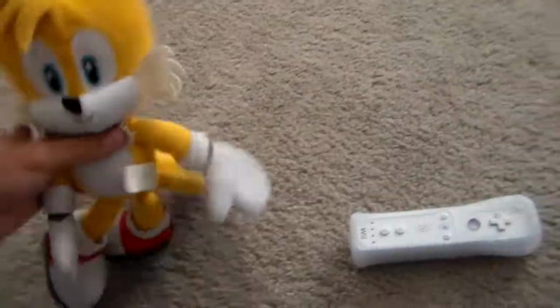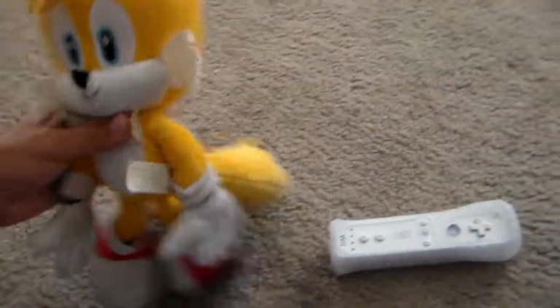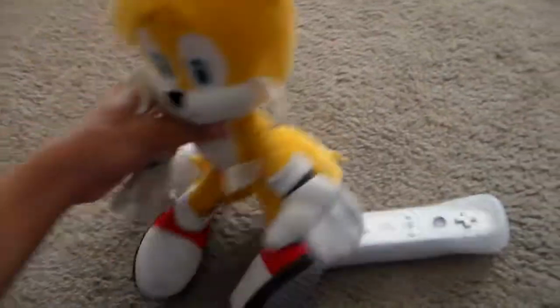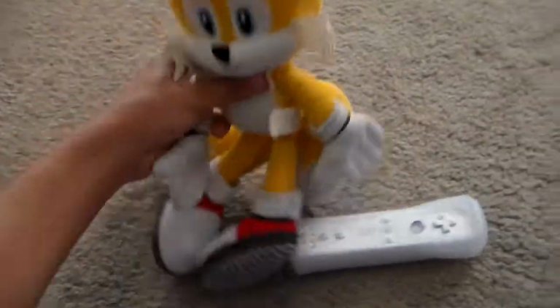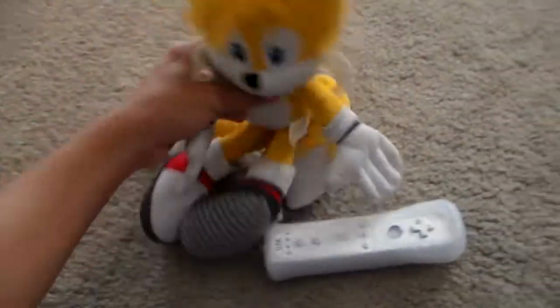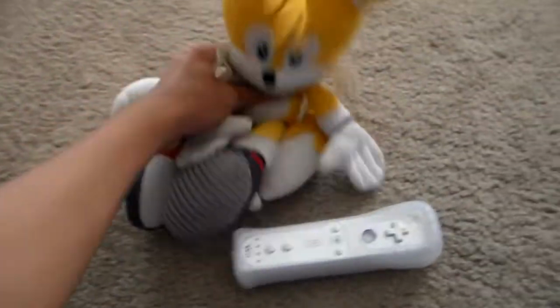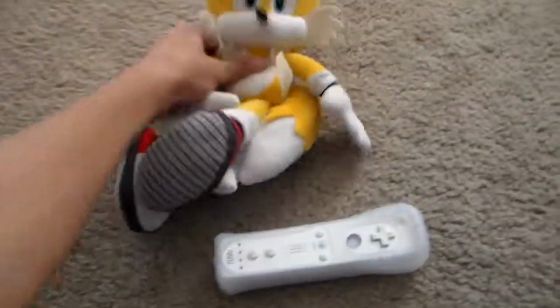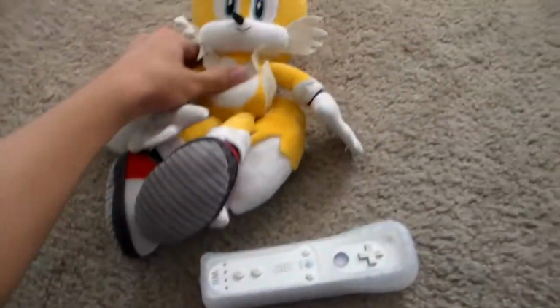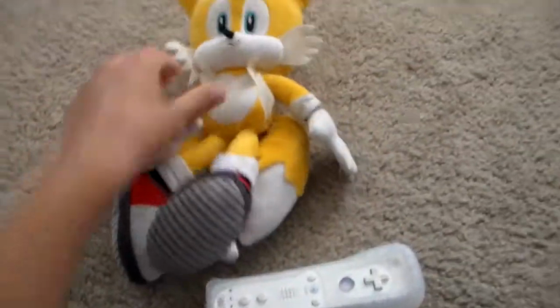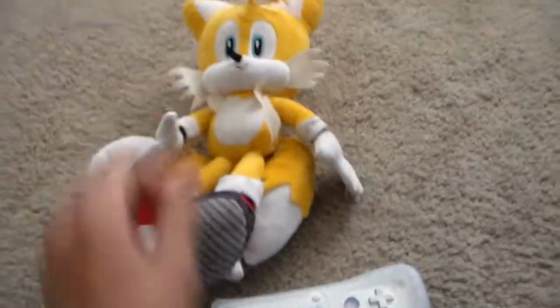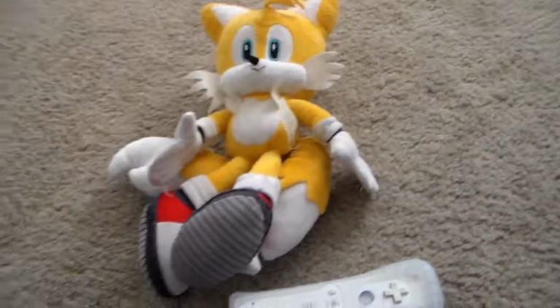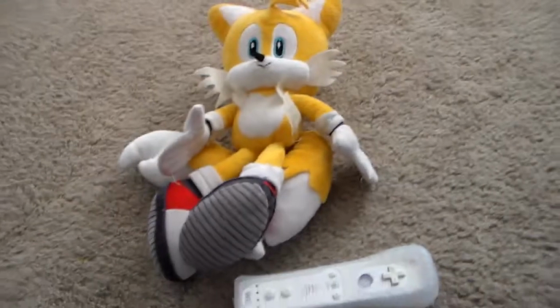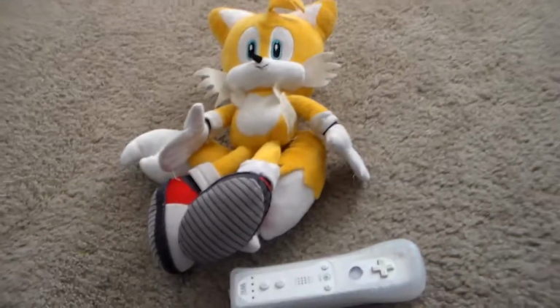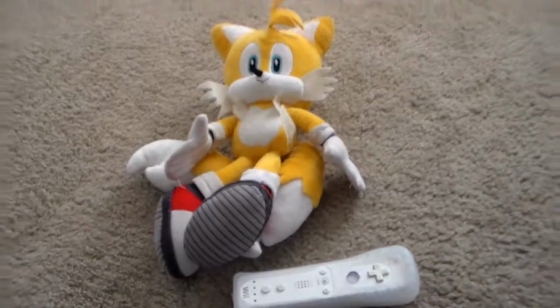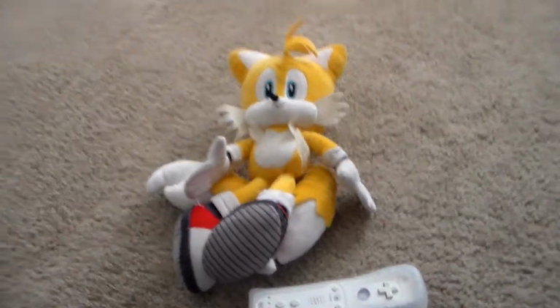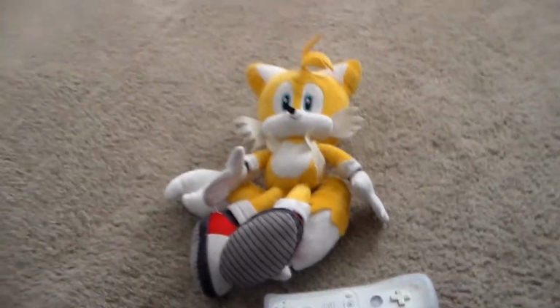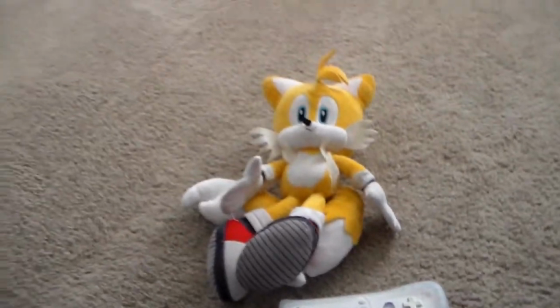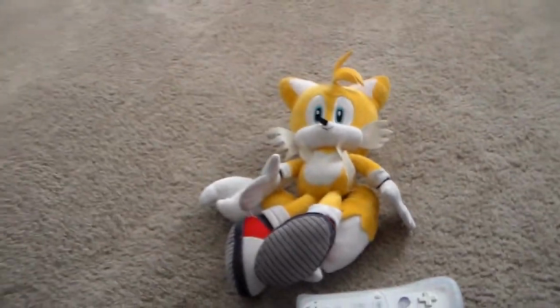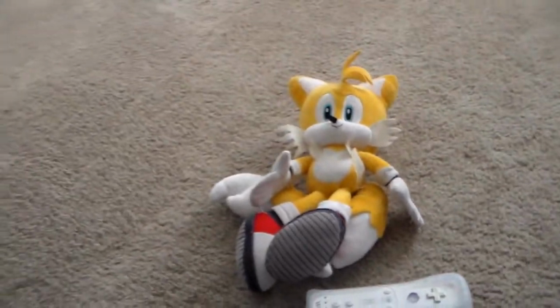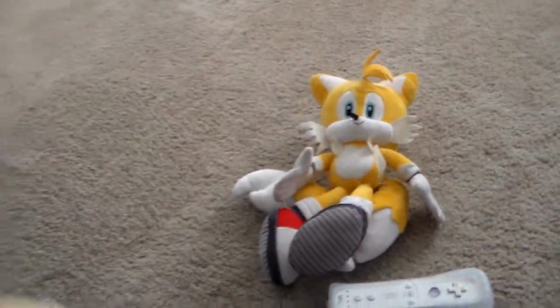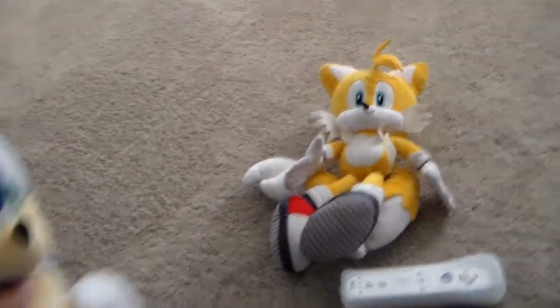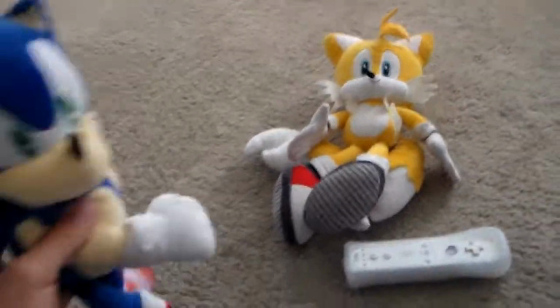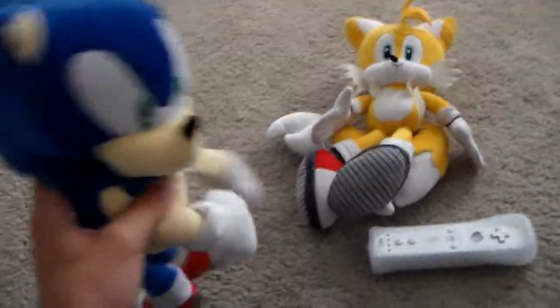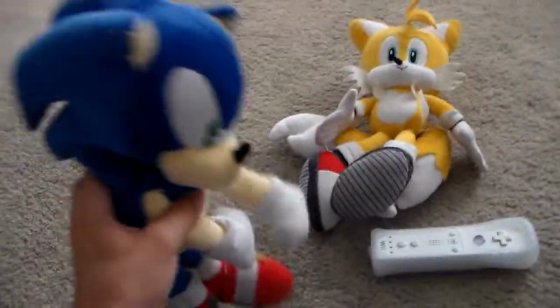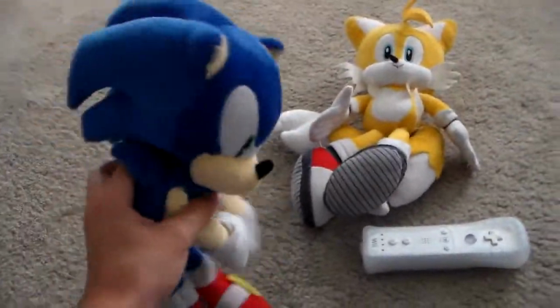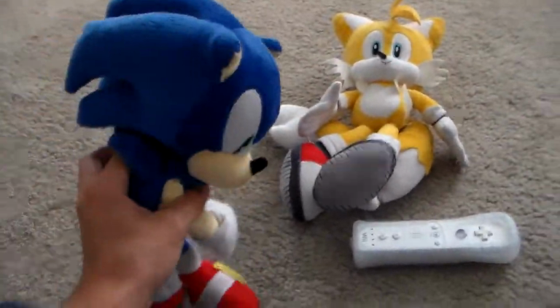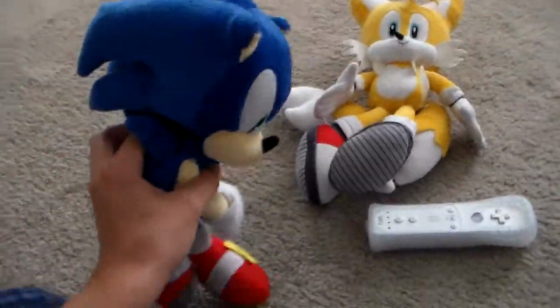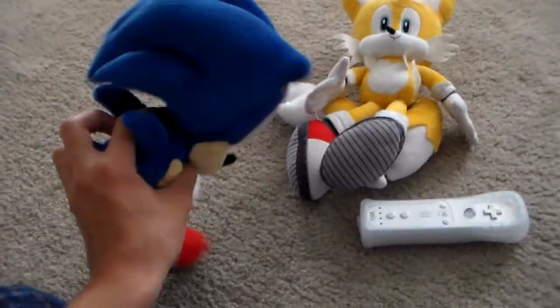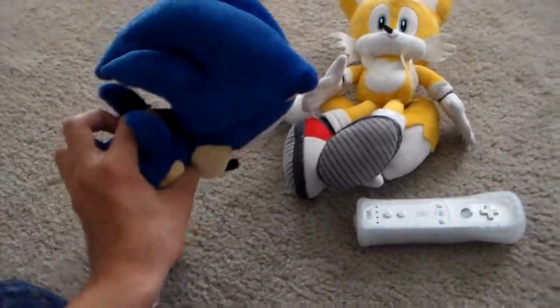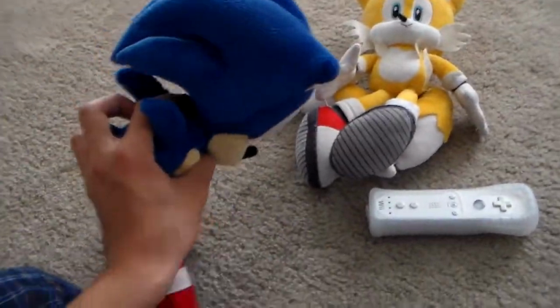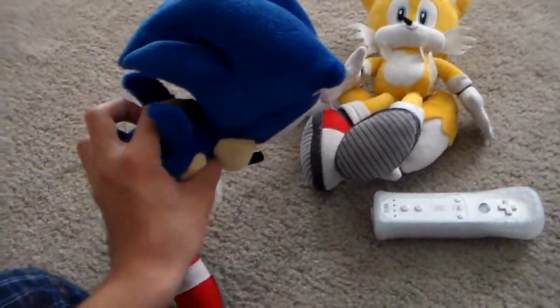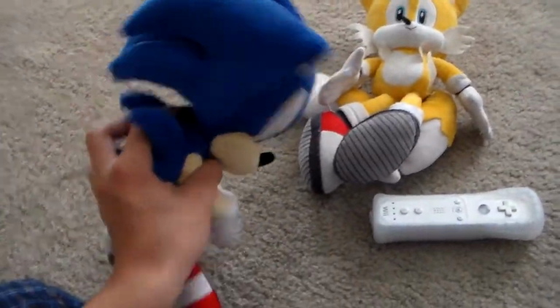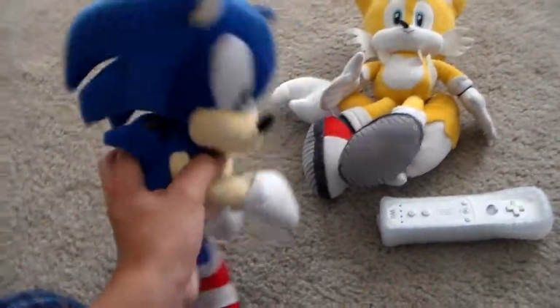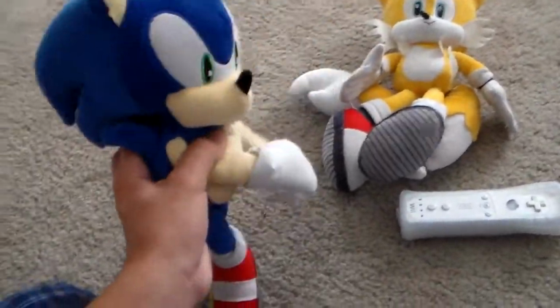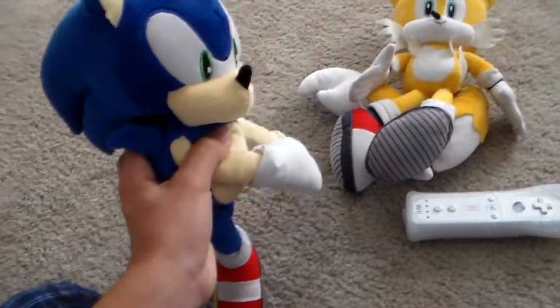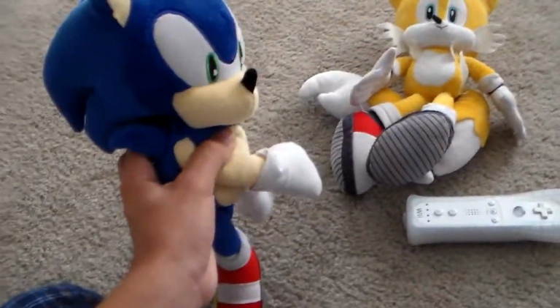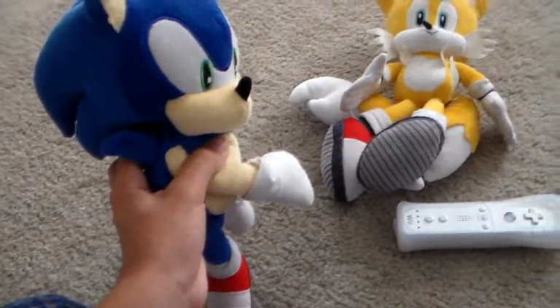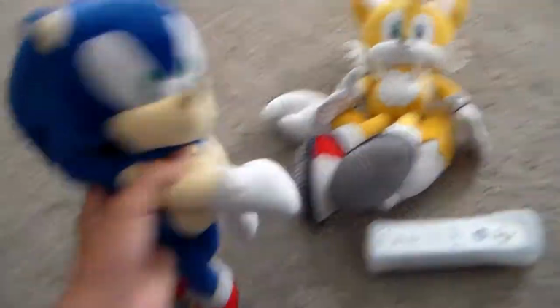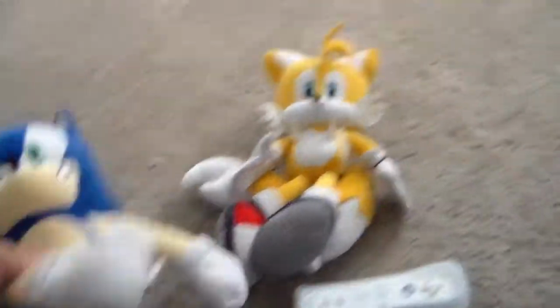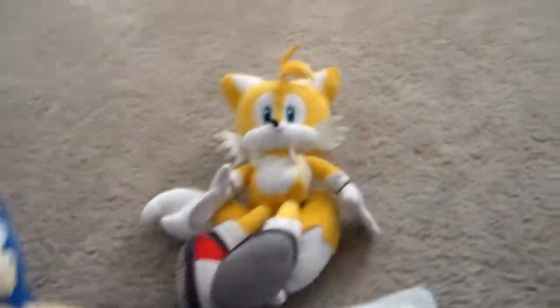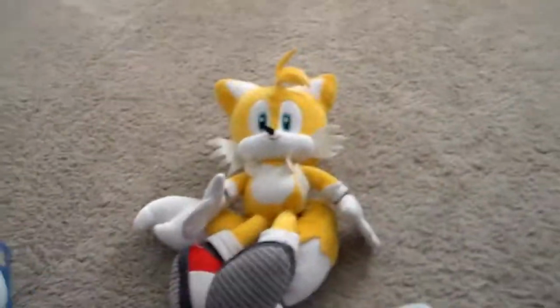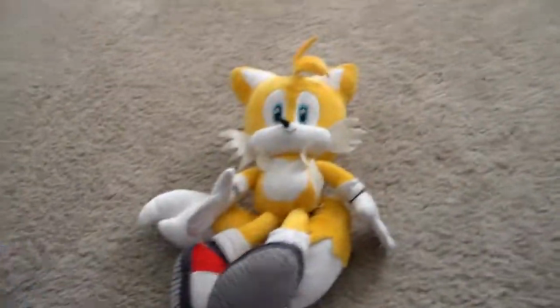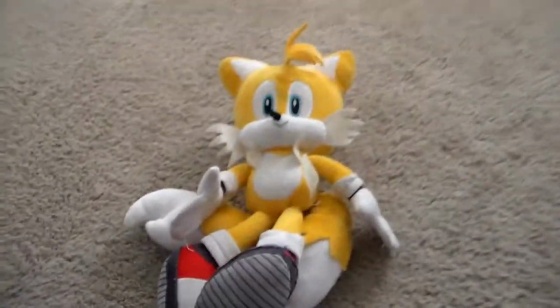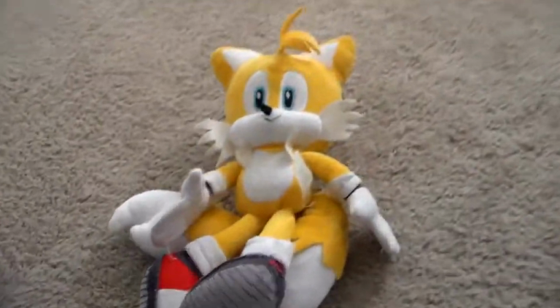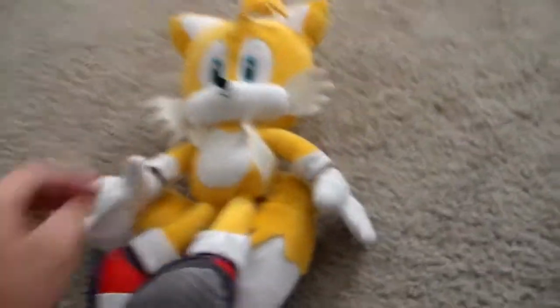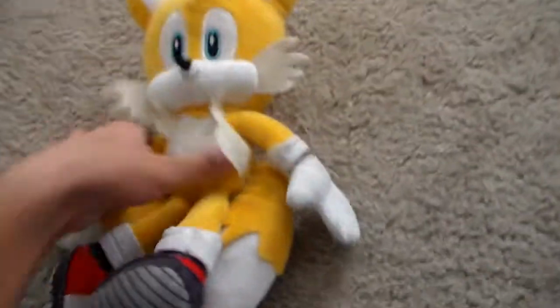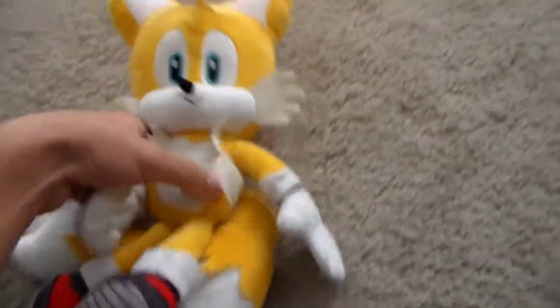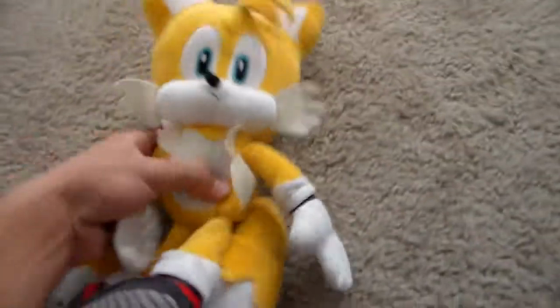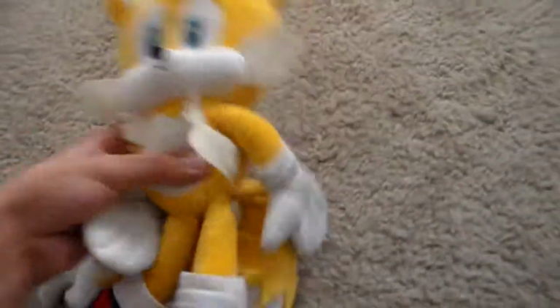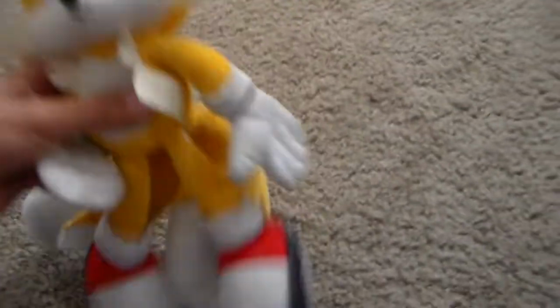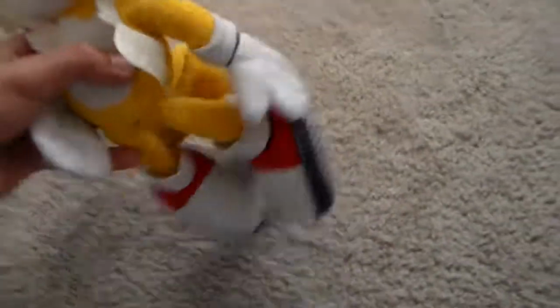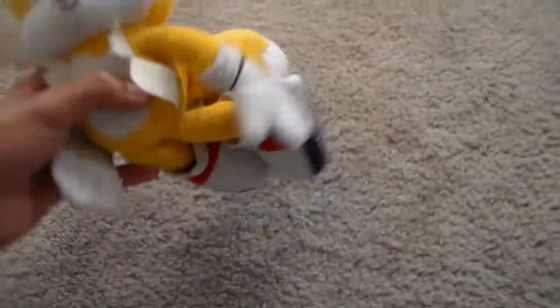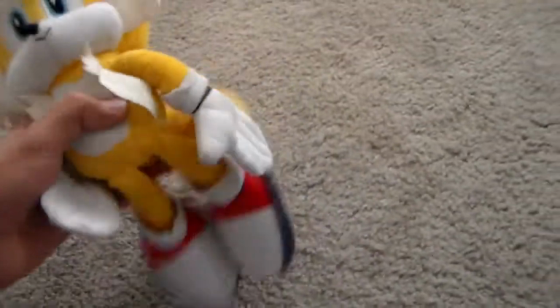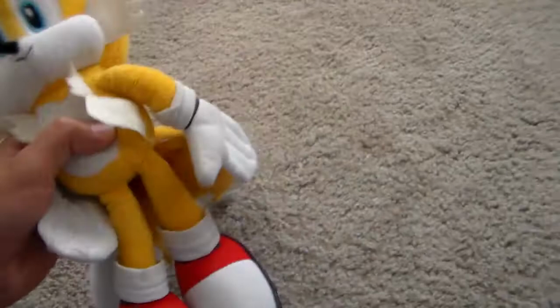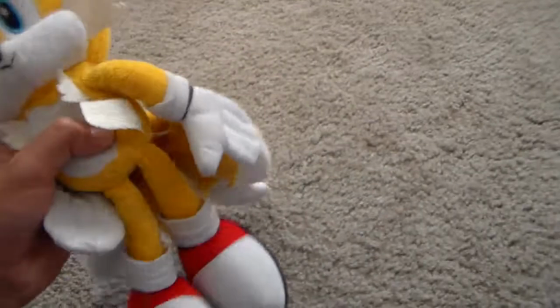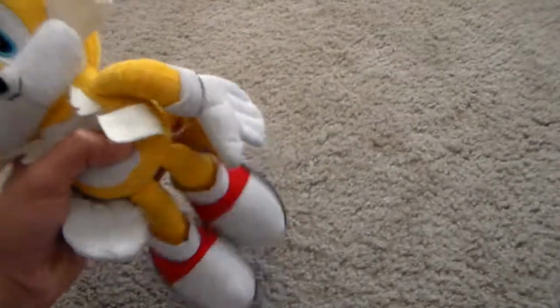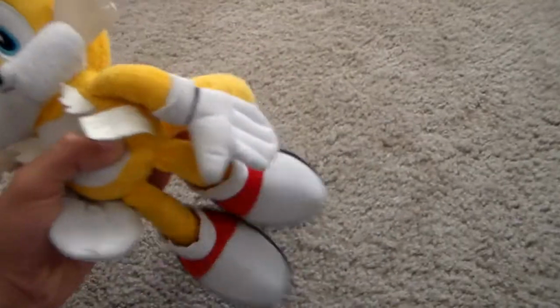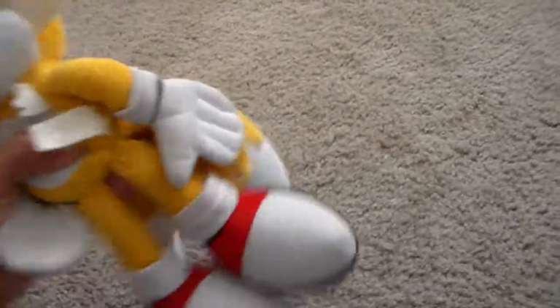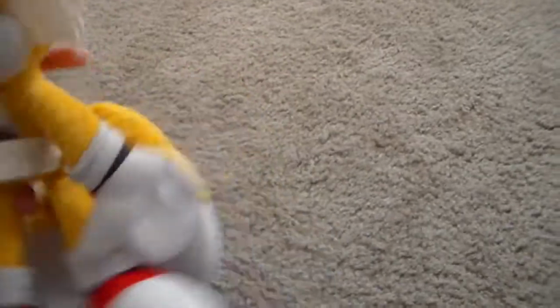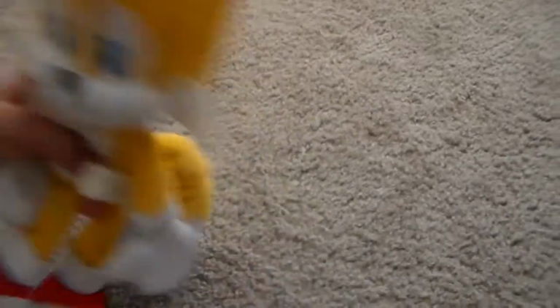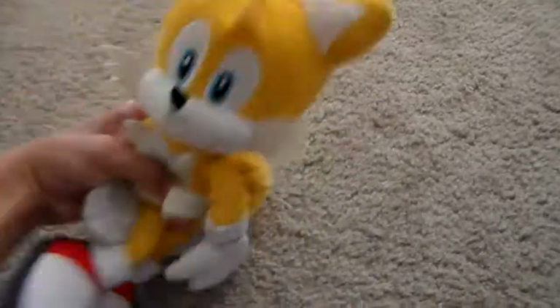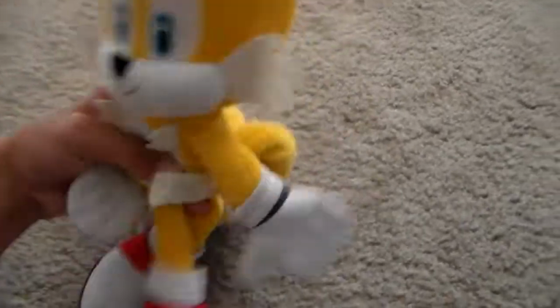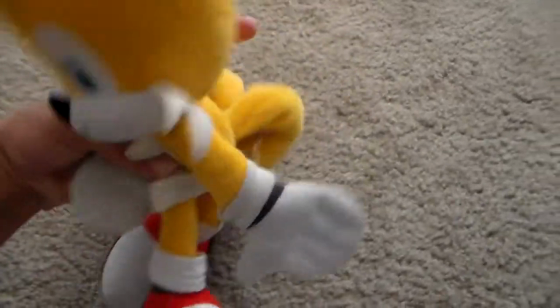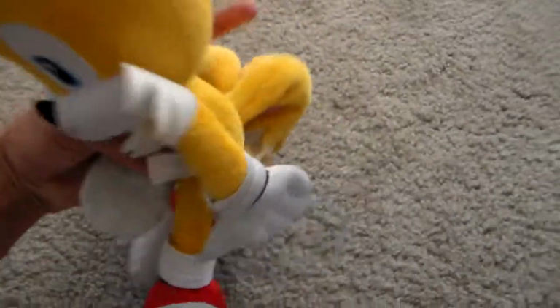Okay, Sonic, look at this. A Wii Remote? No, no, no — not just a Wii Remote. A Wii Remote I enhanced.